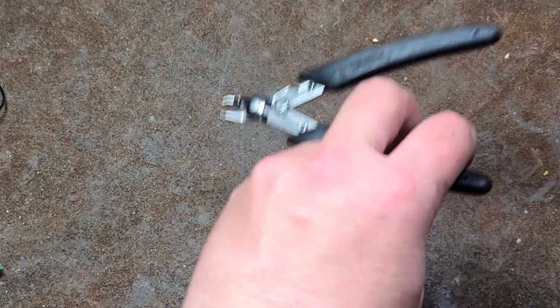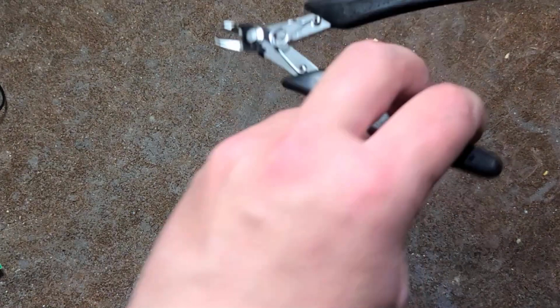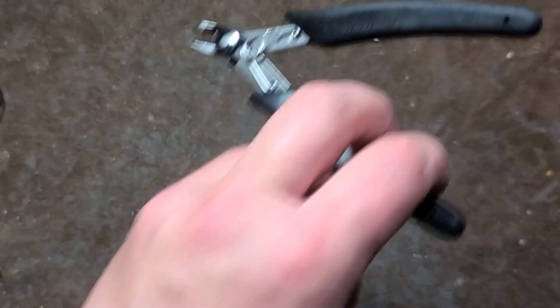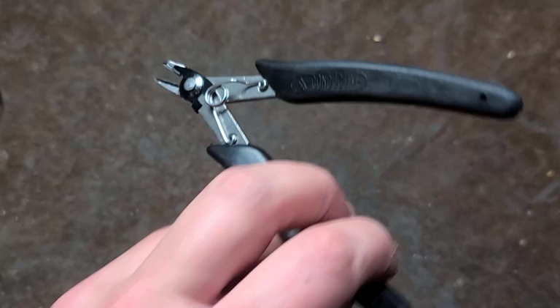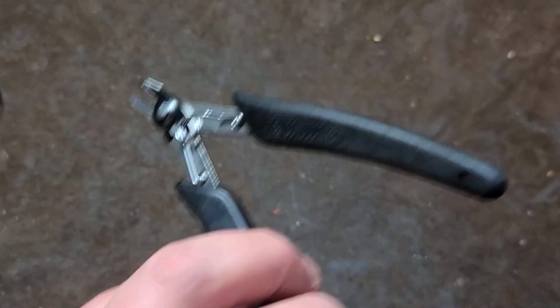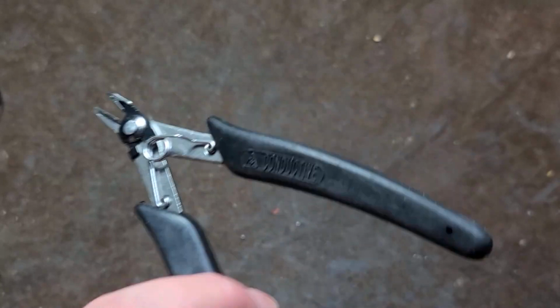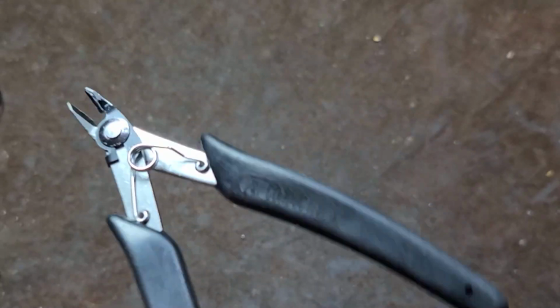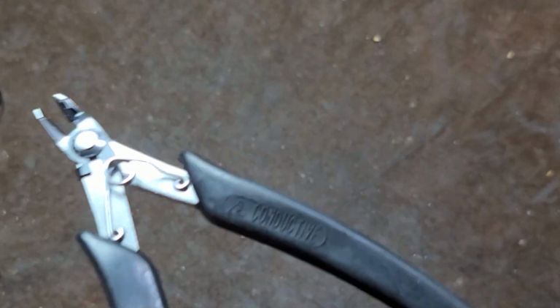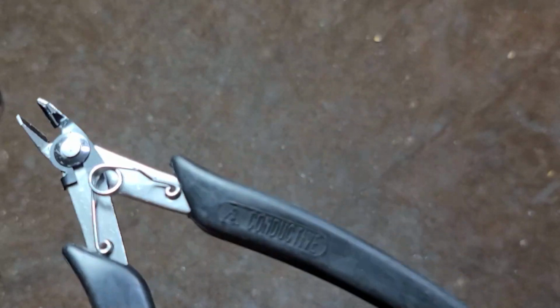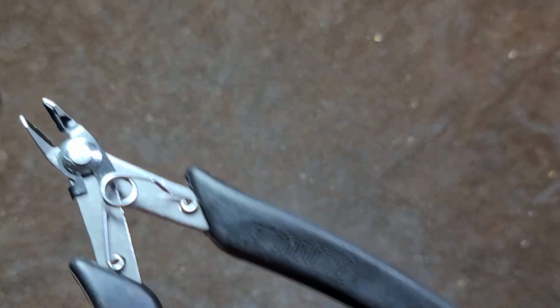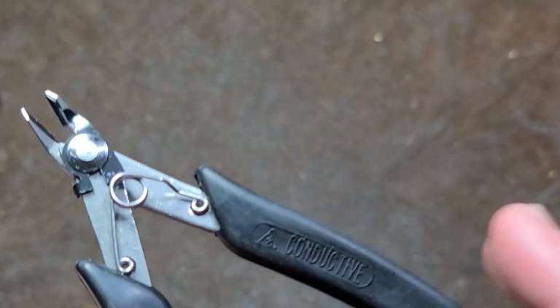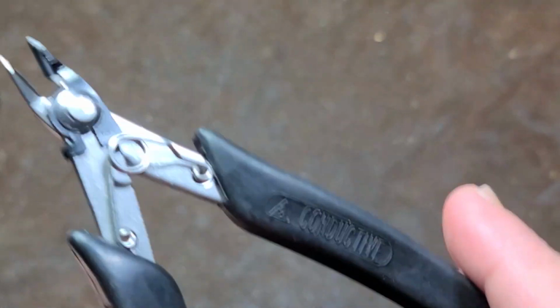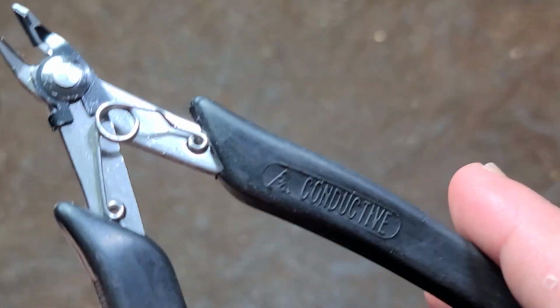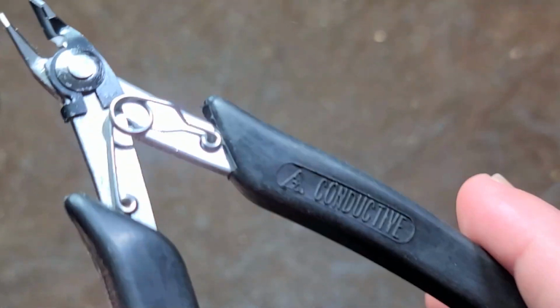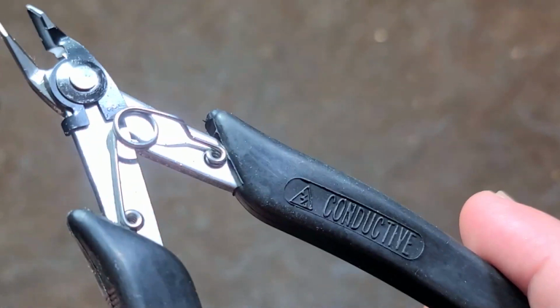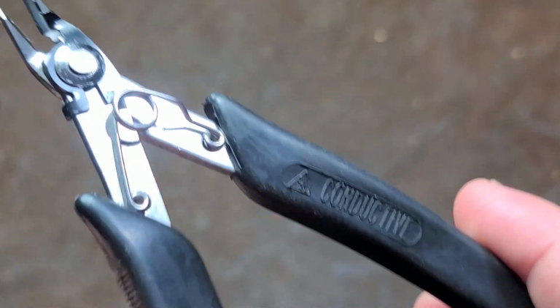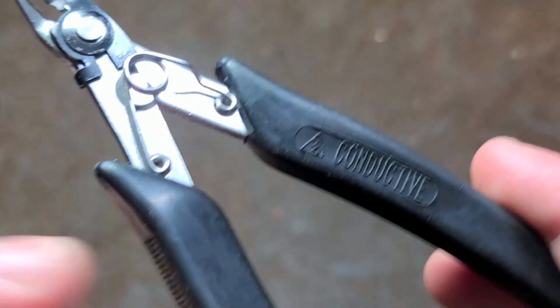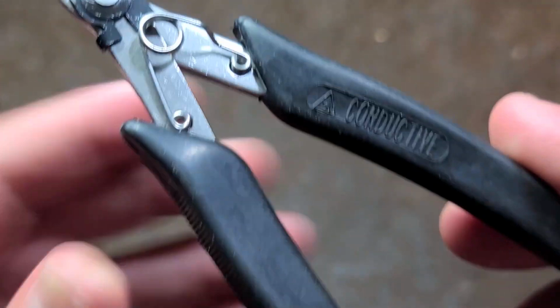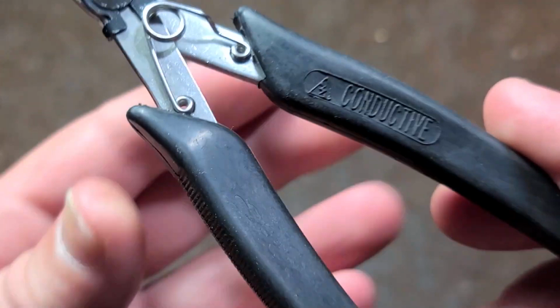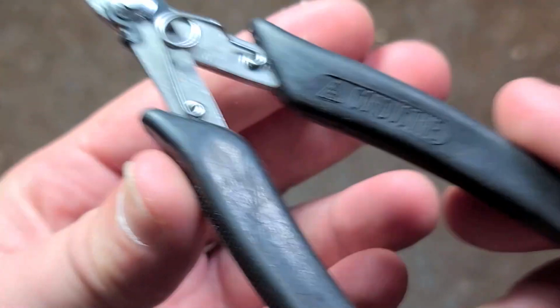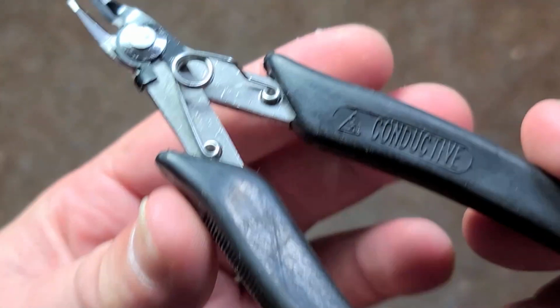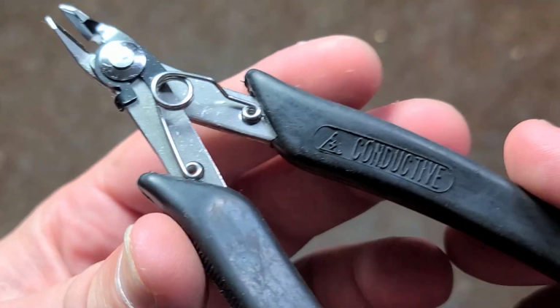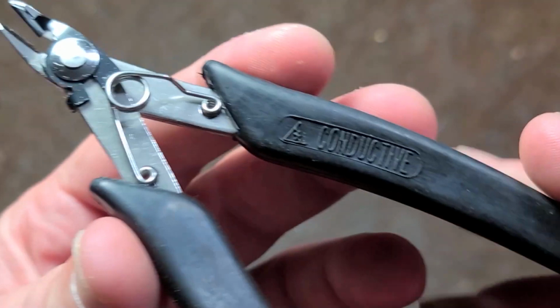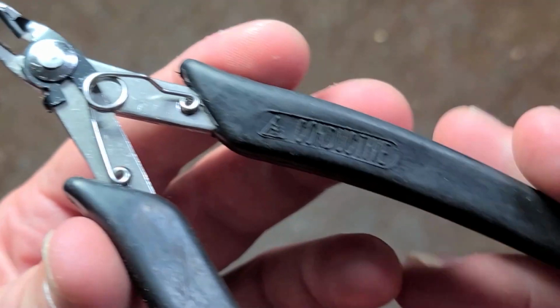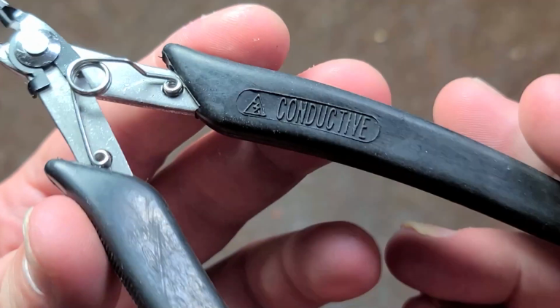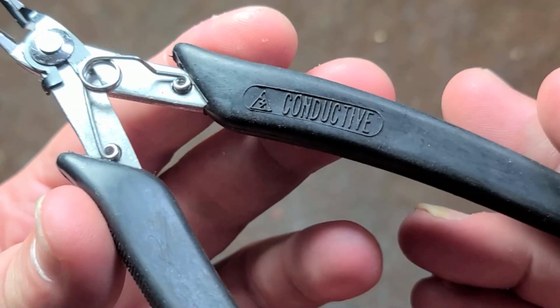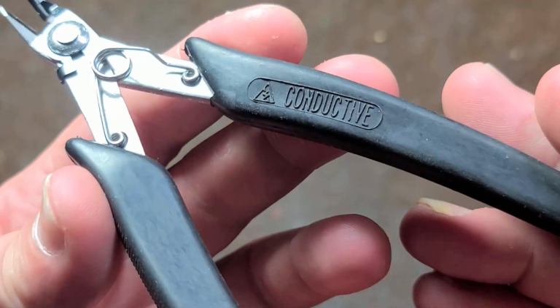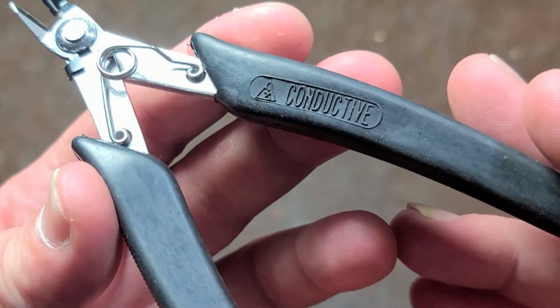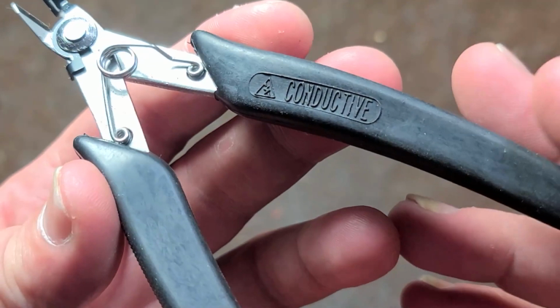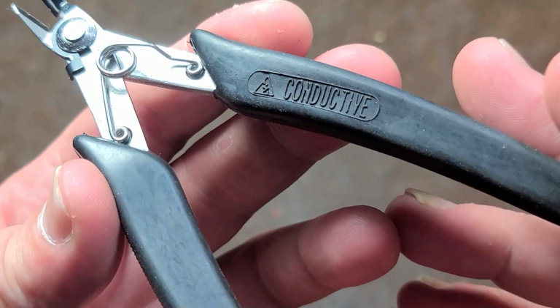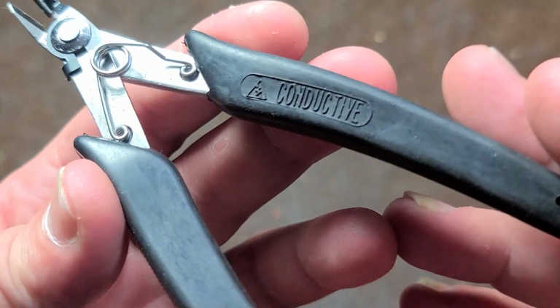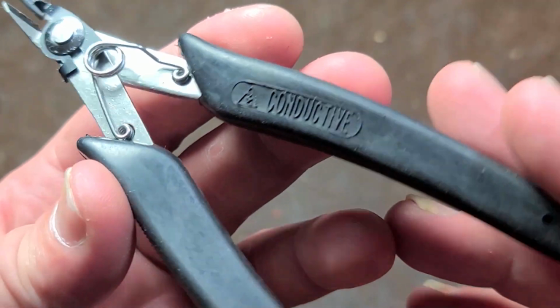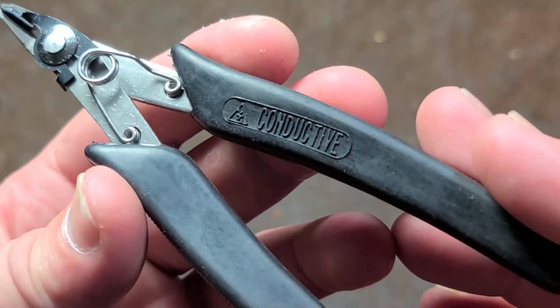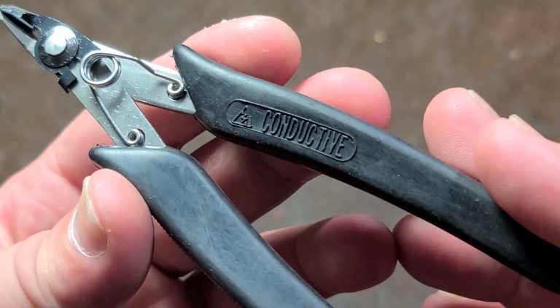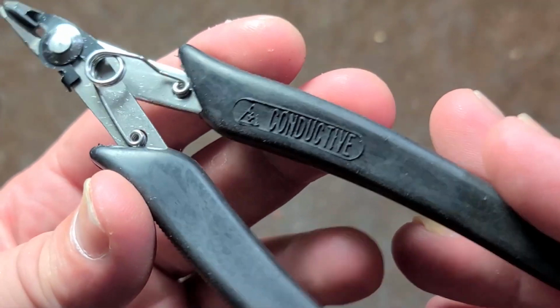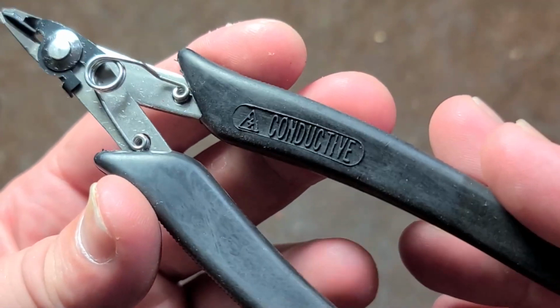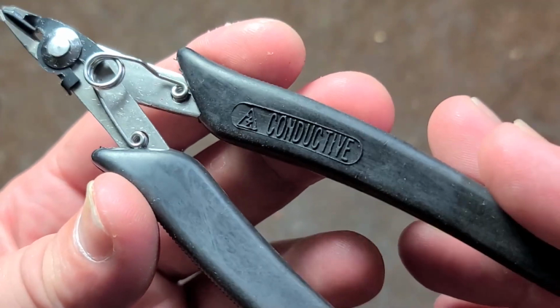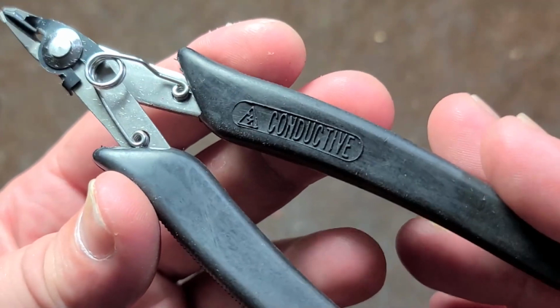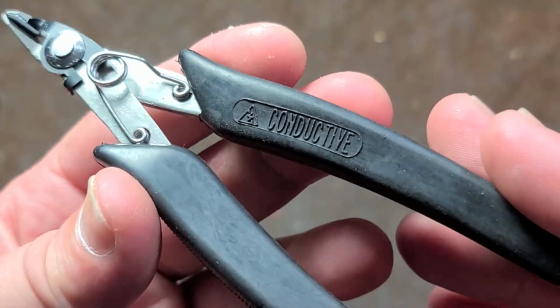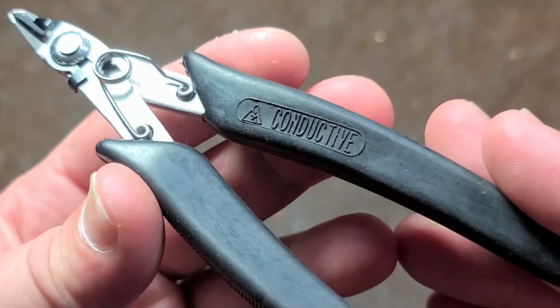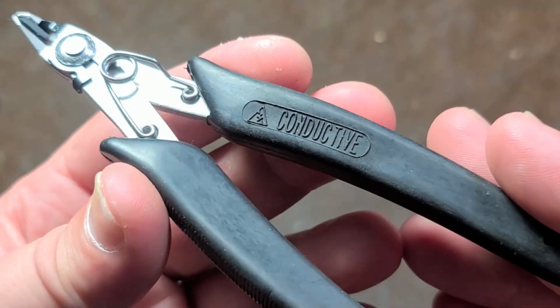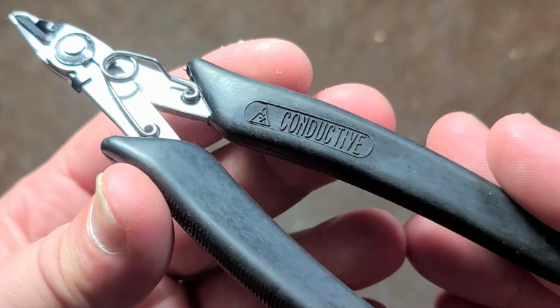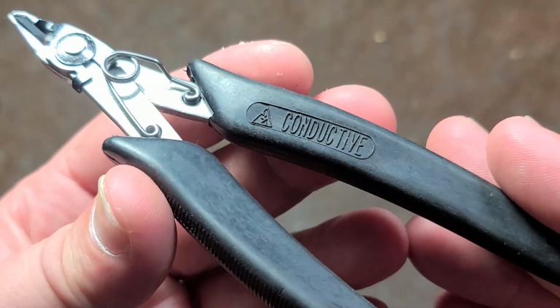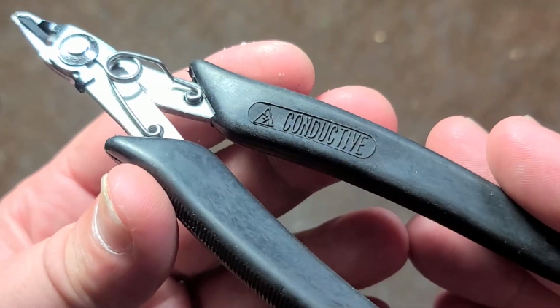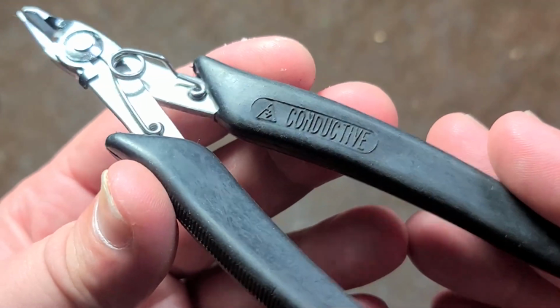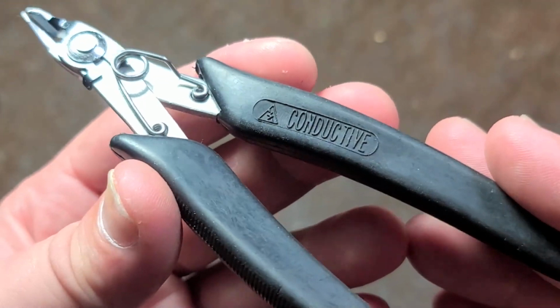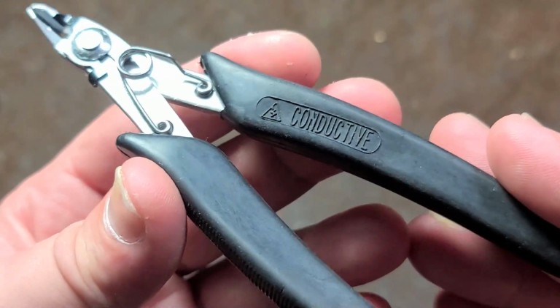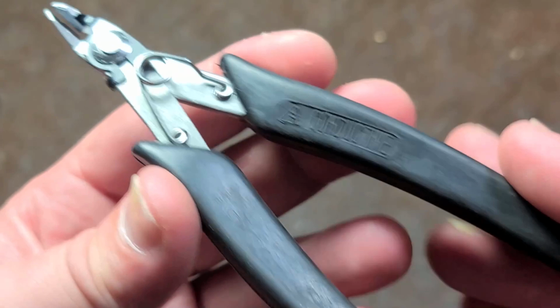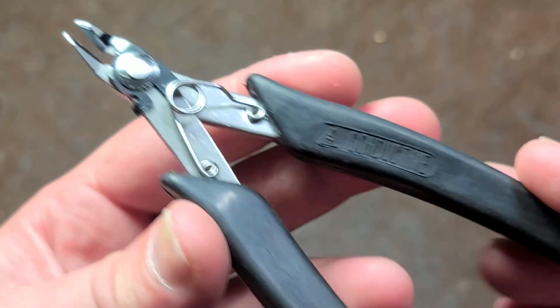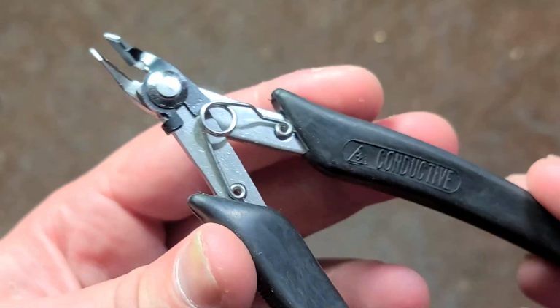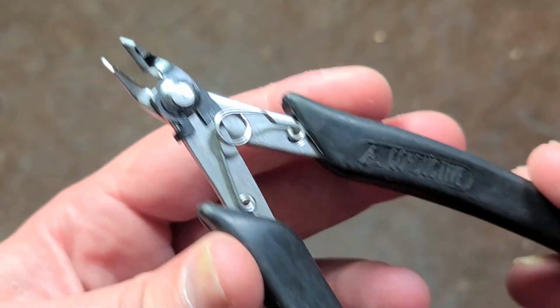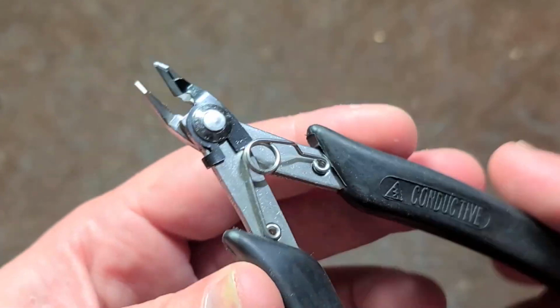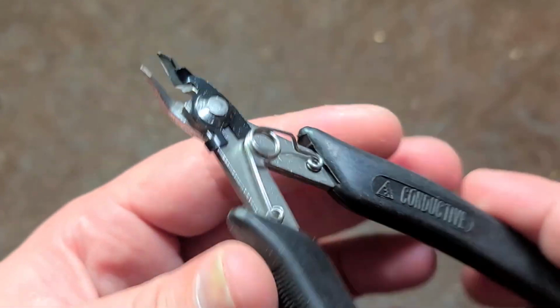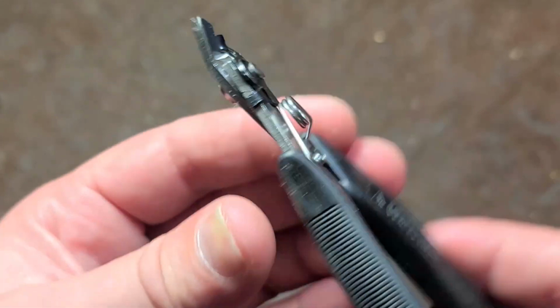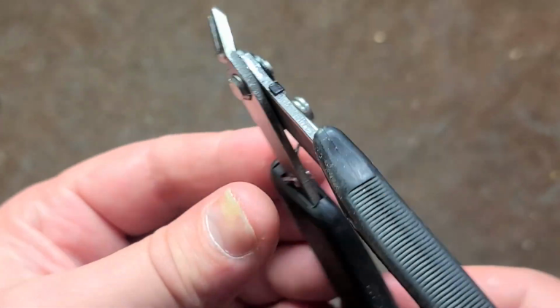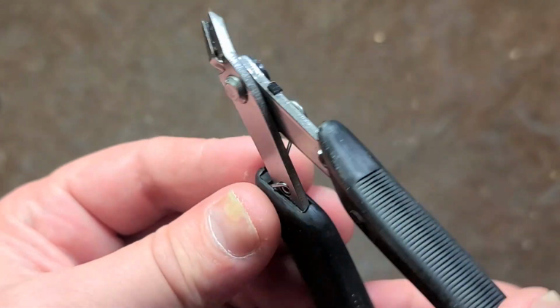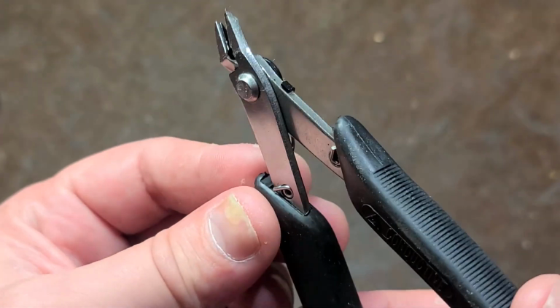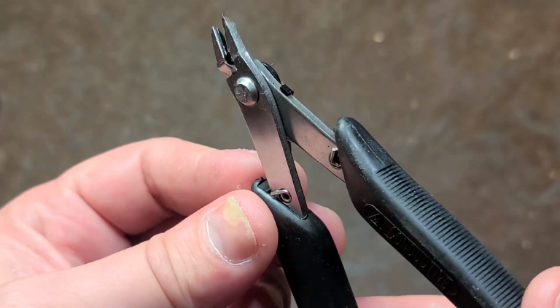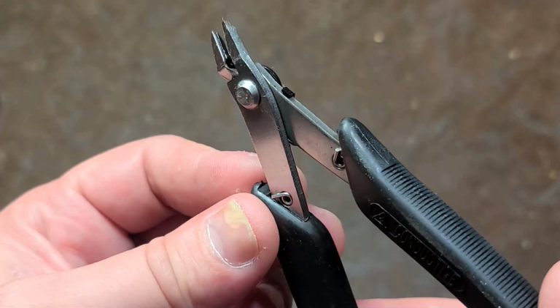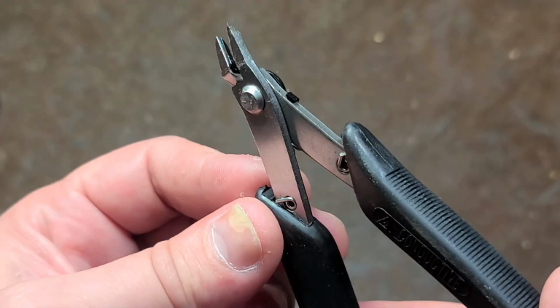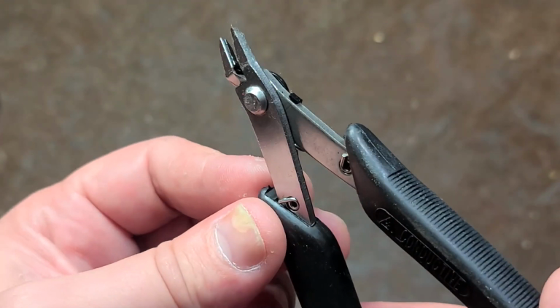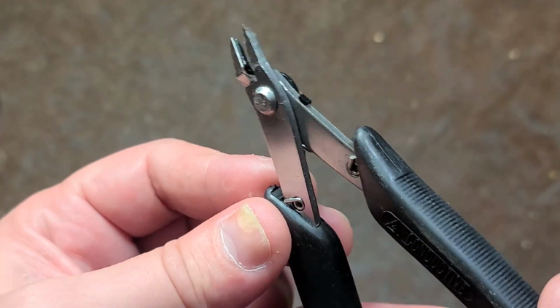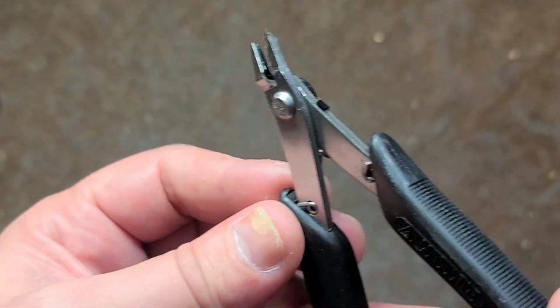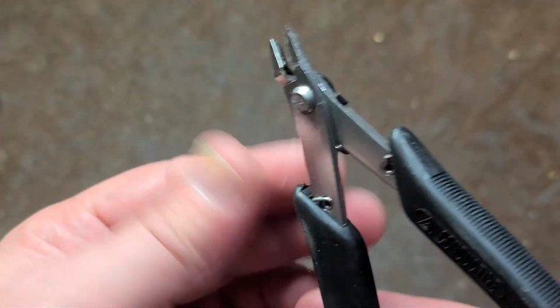Catus Maximus here. These are like 13 bucks or something — conductive handle electronic flush cutters.